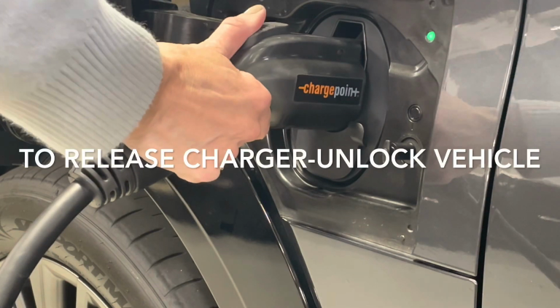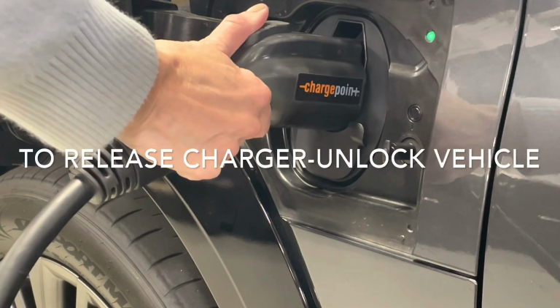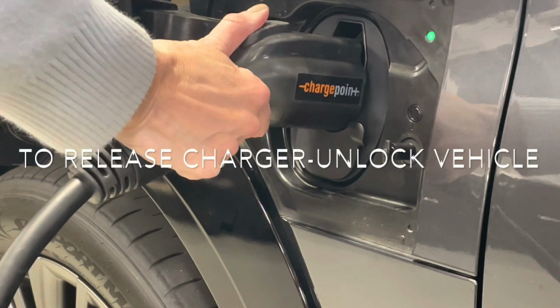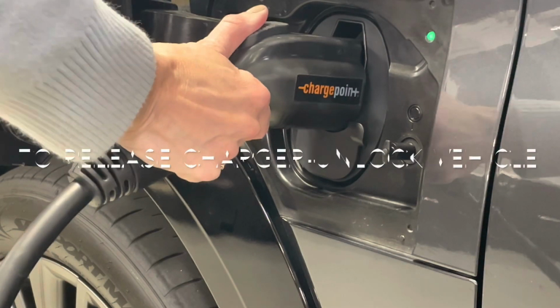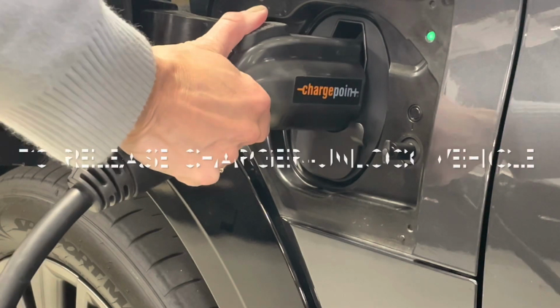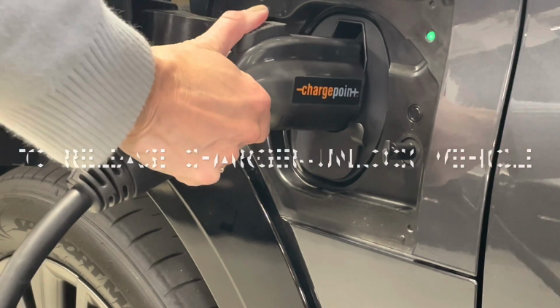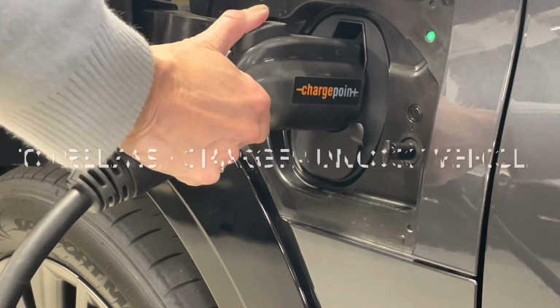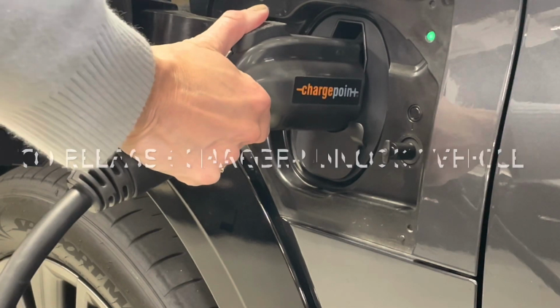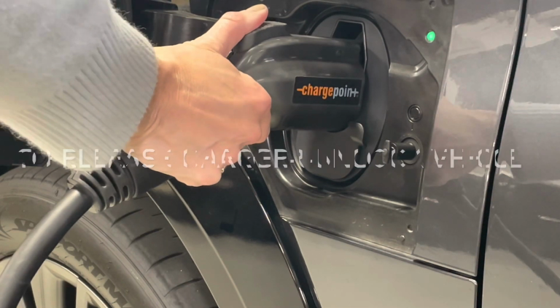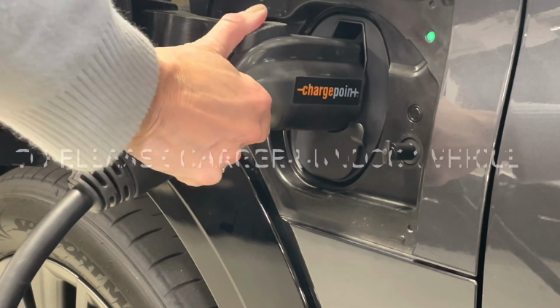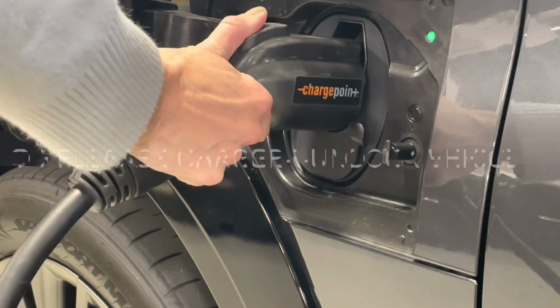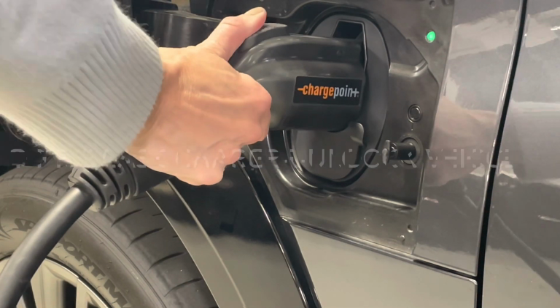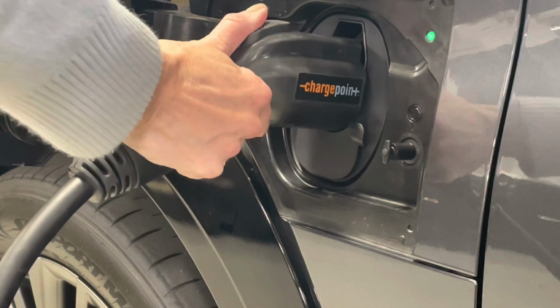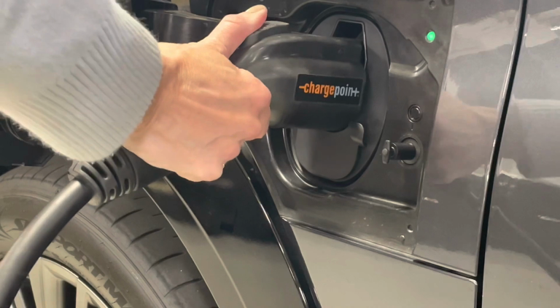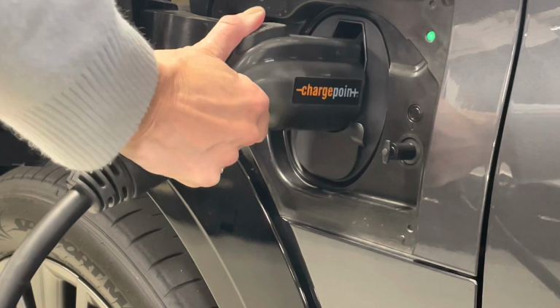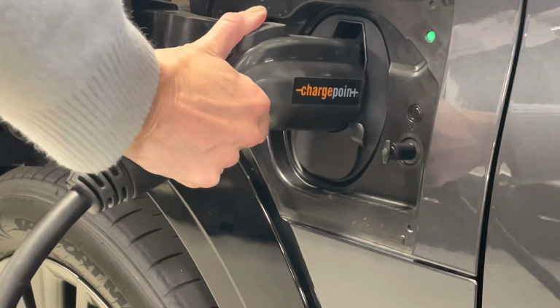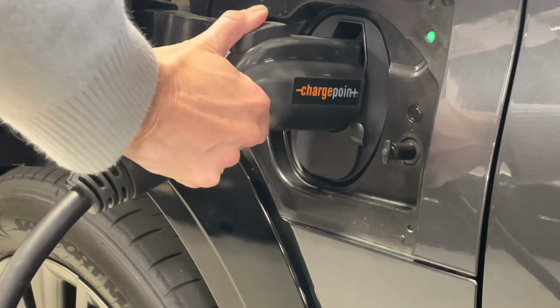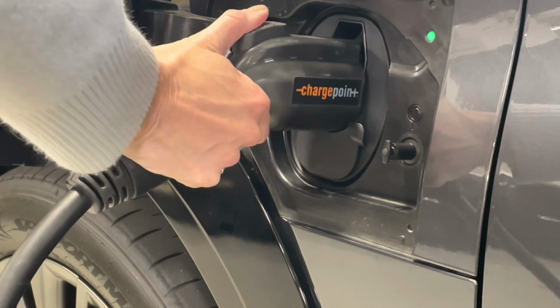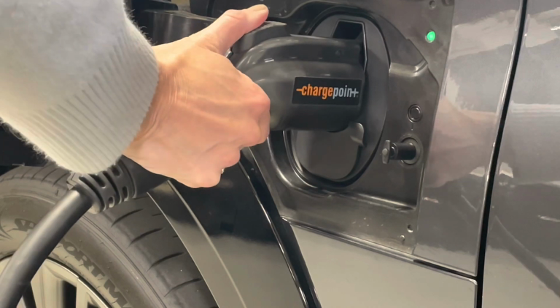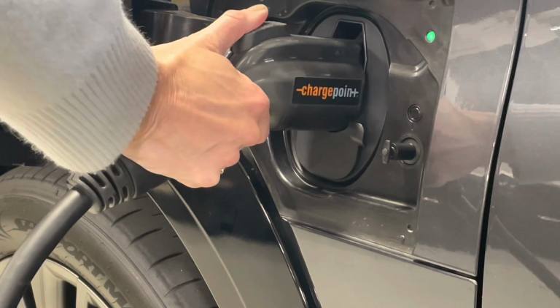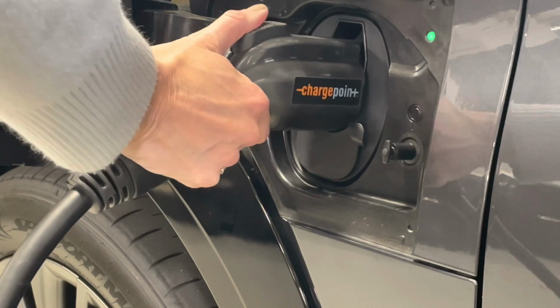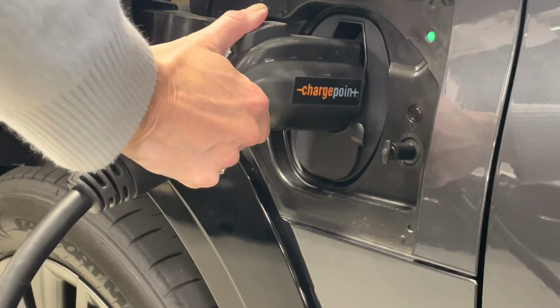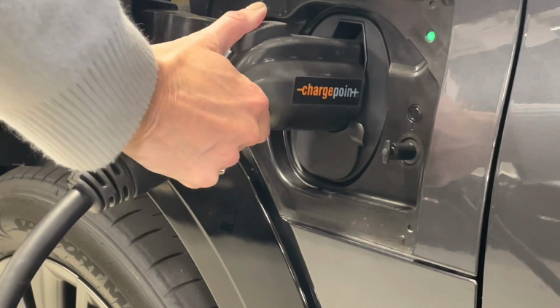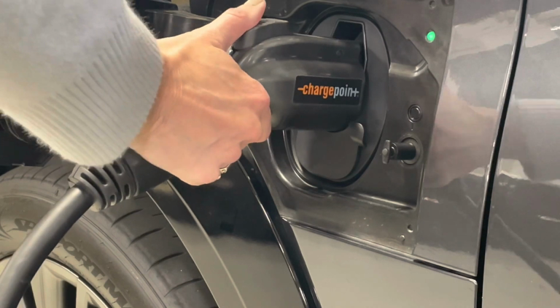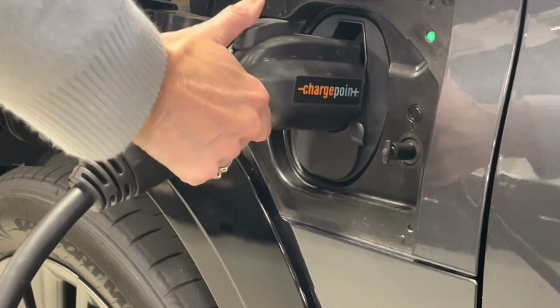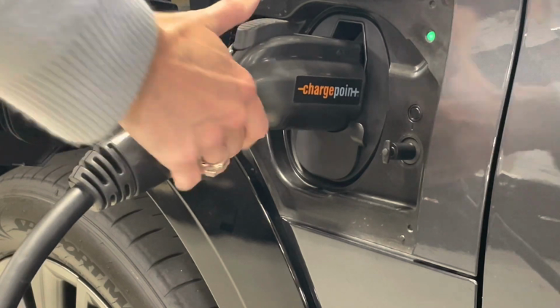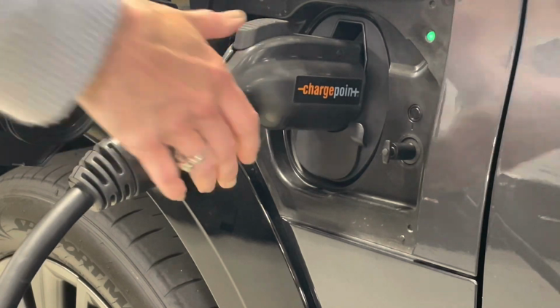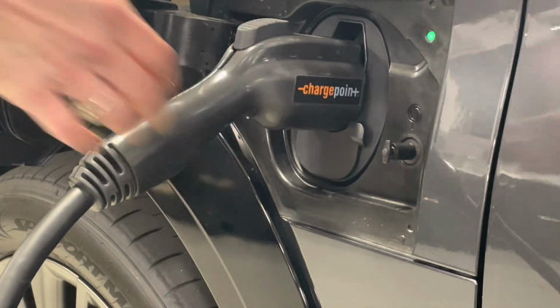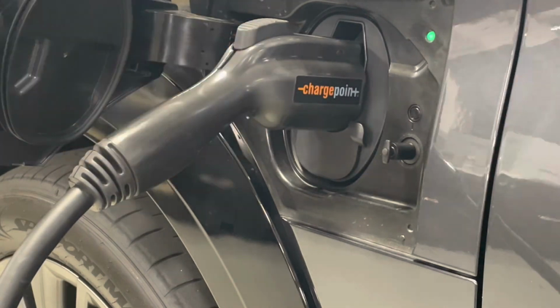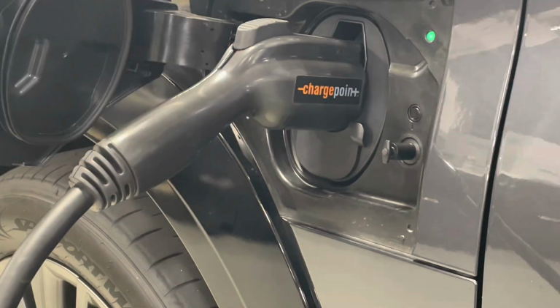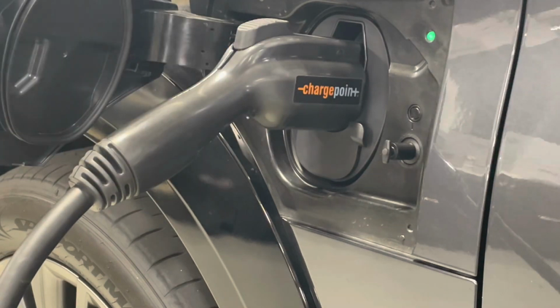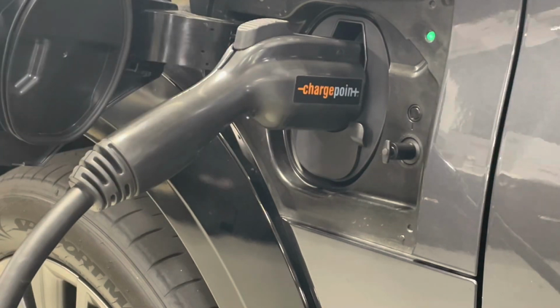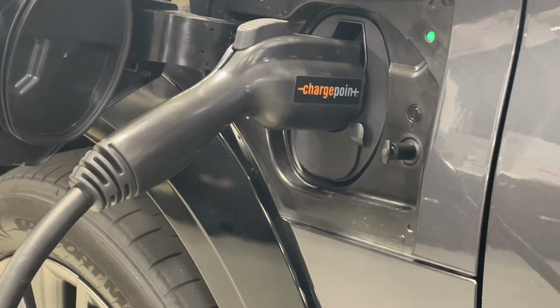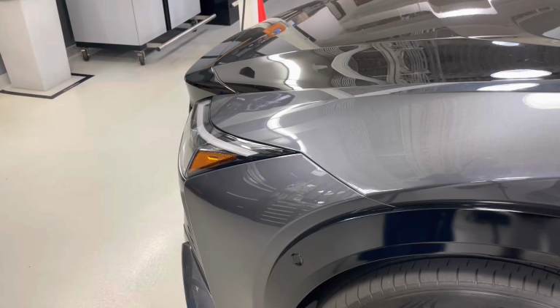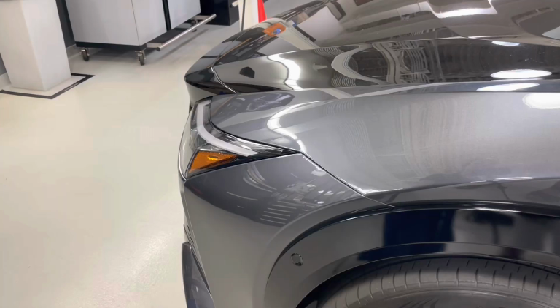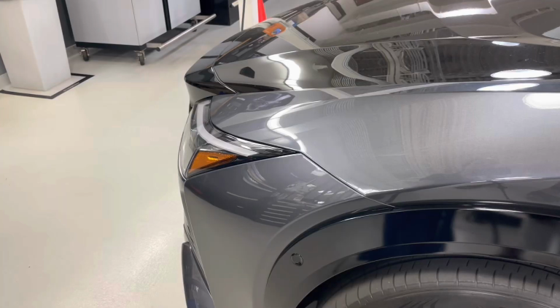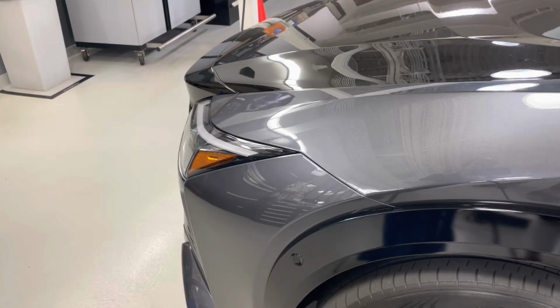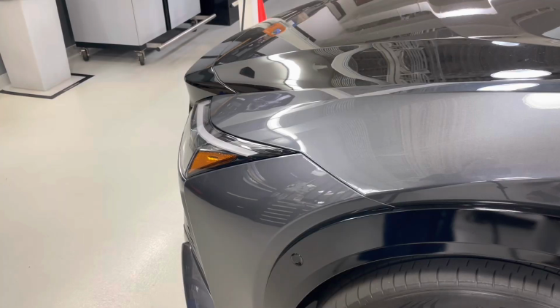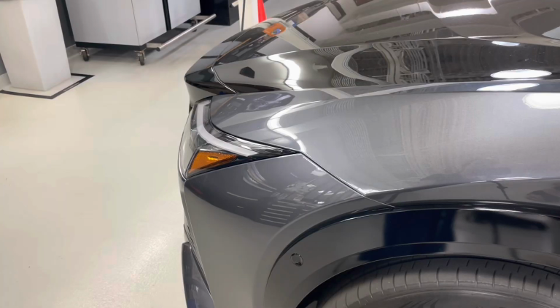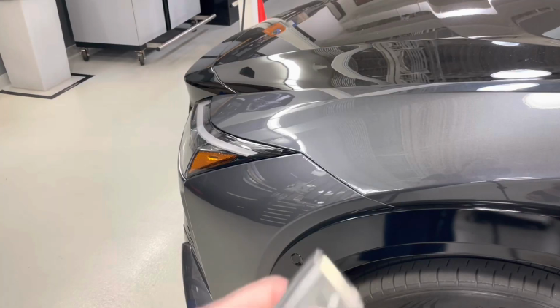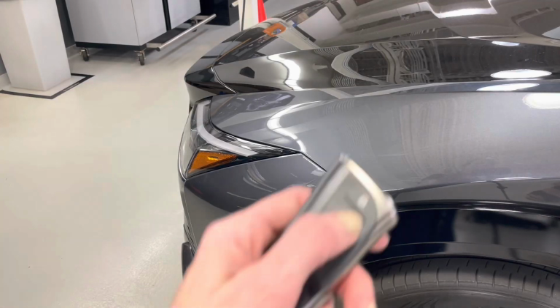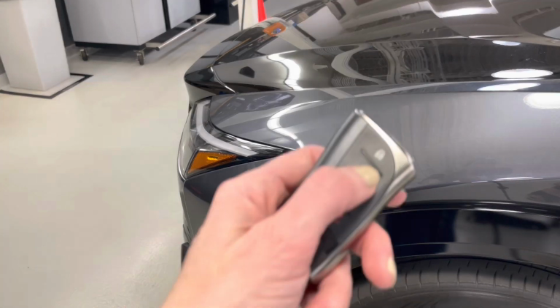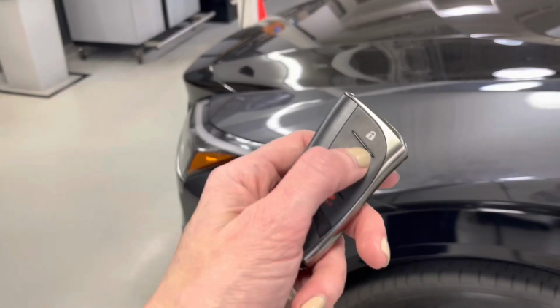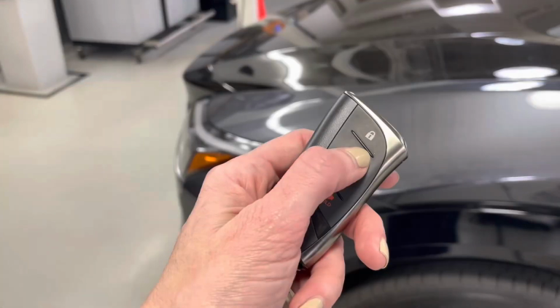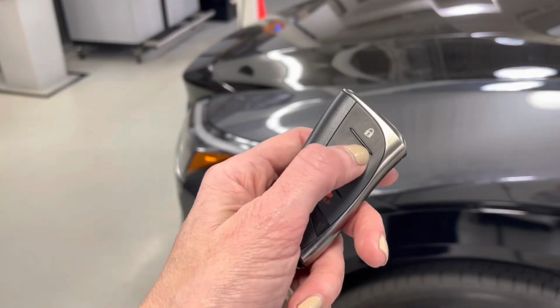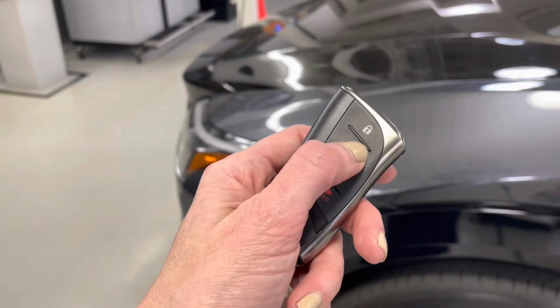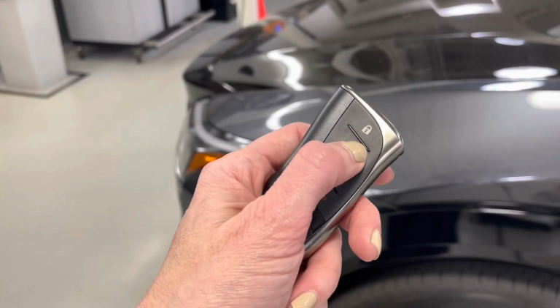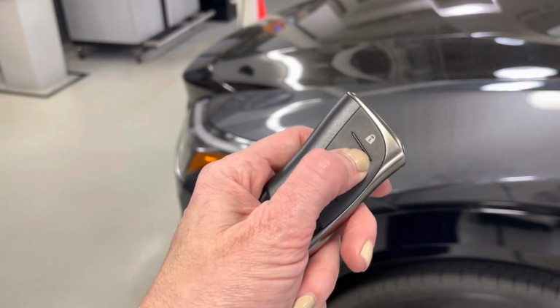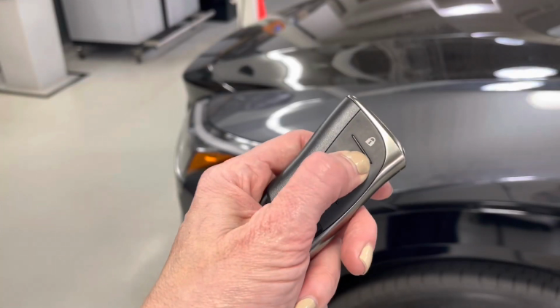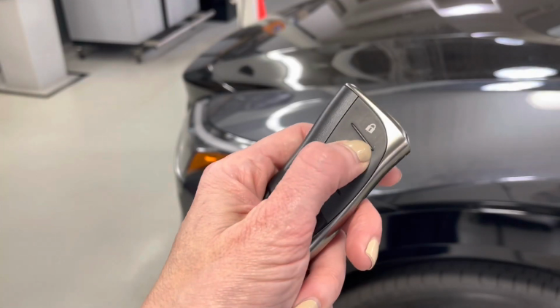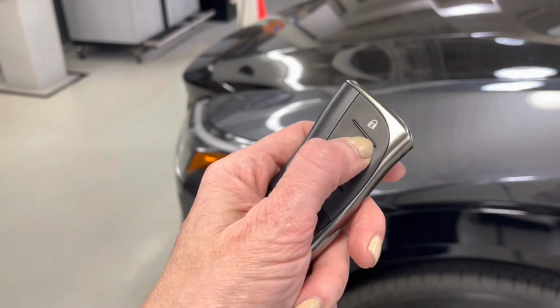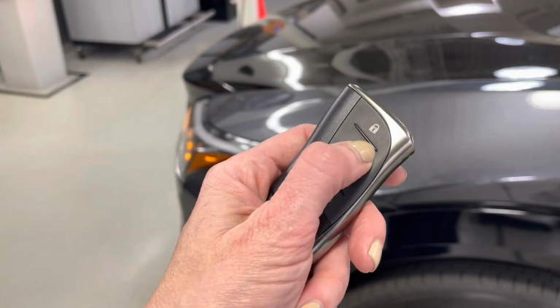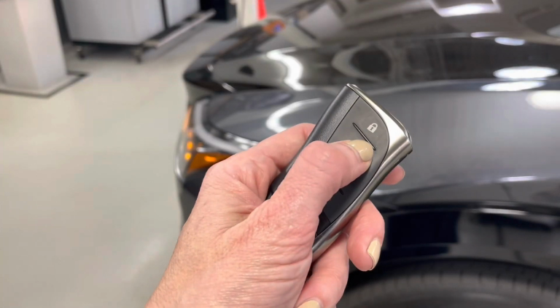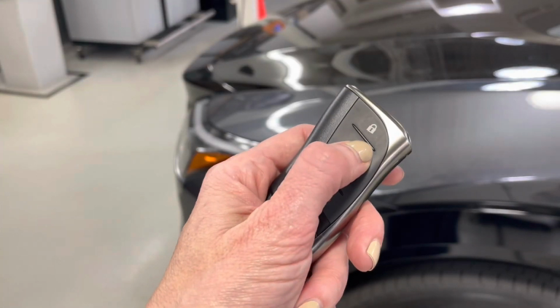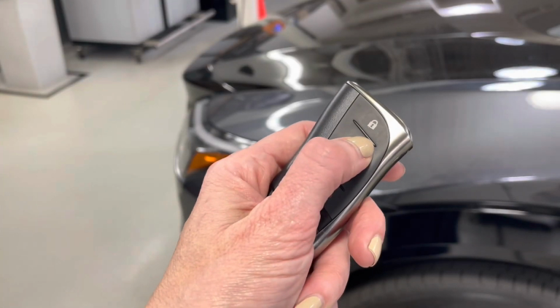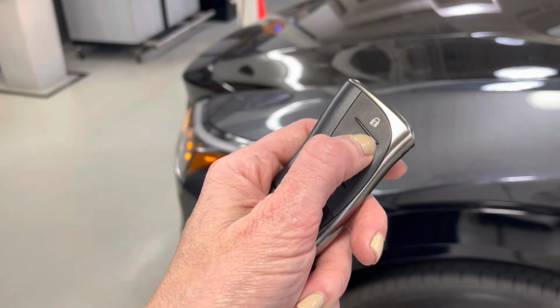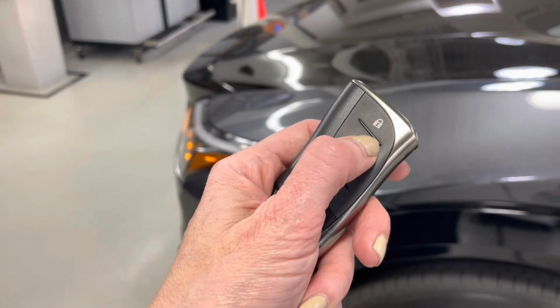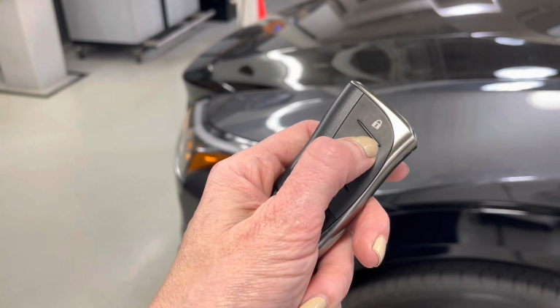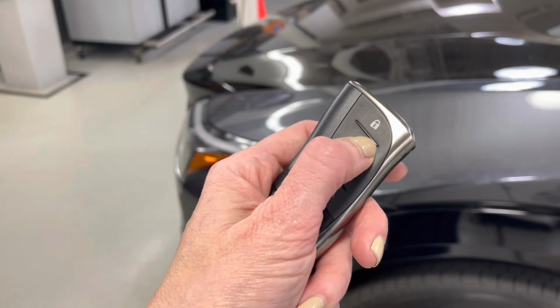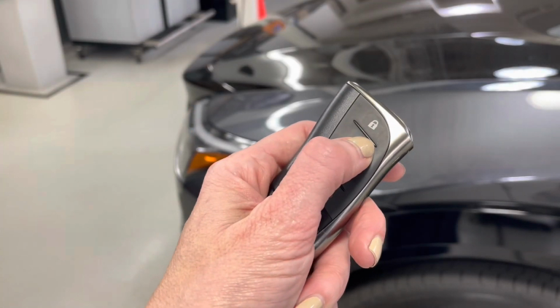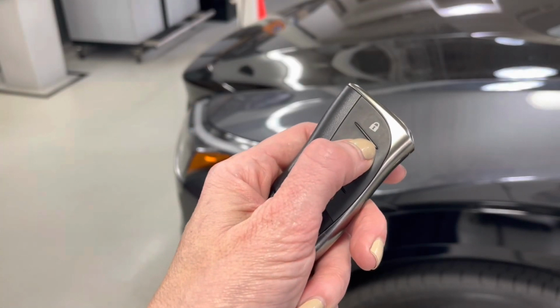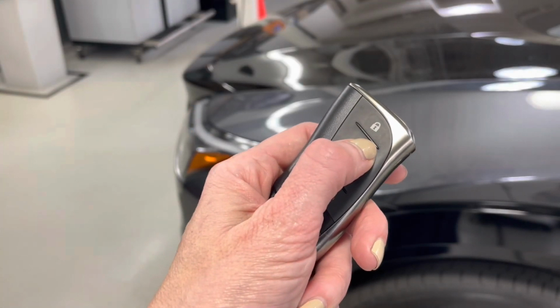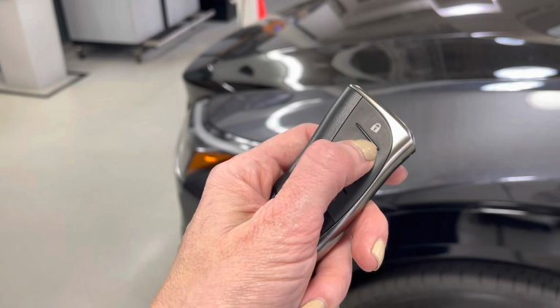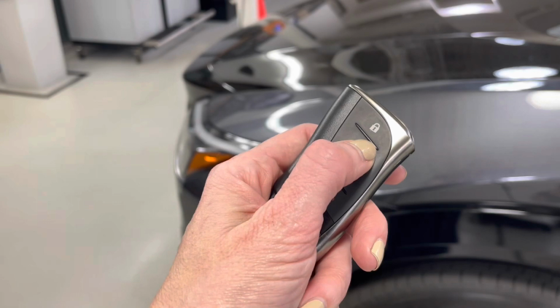If the charger will not release, make sure that the car is unlocked.